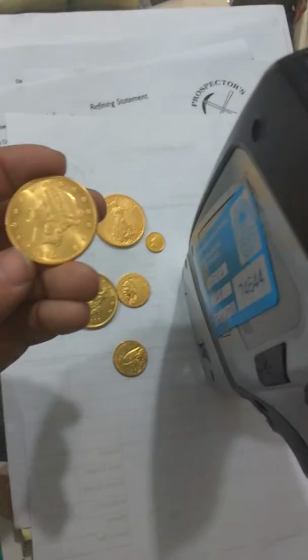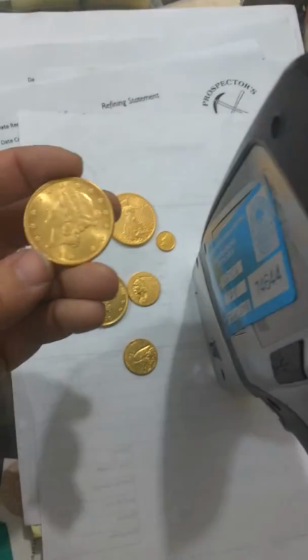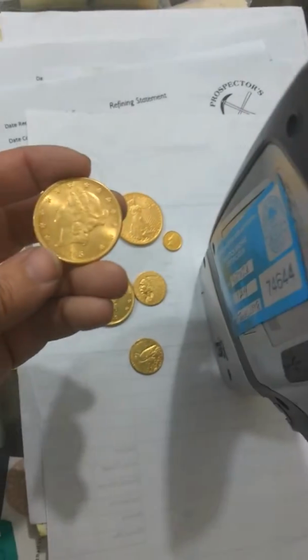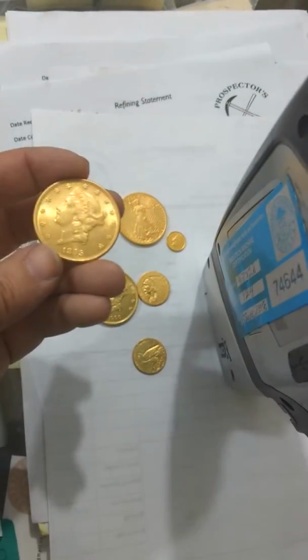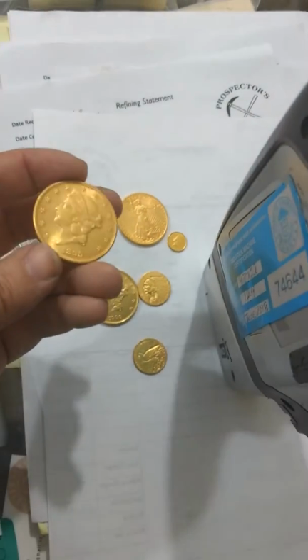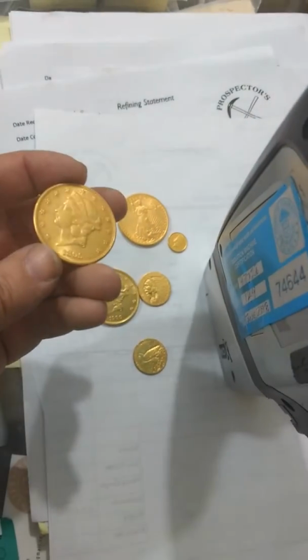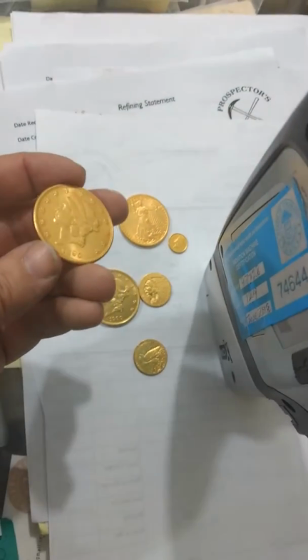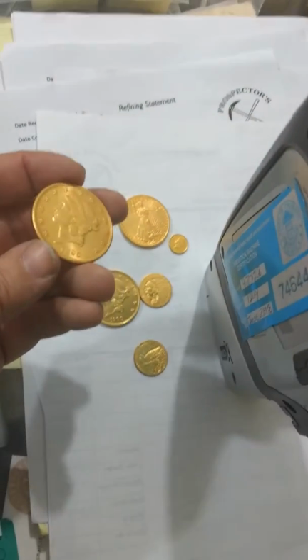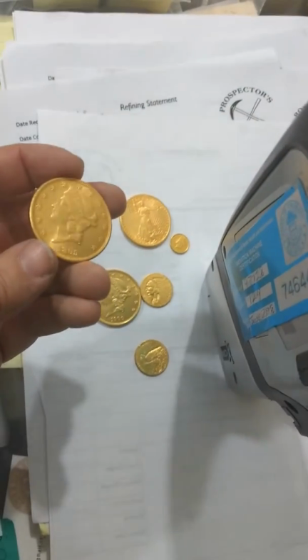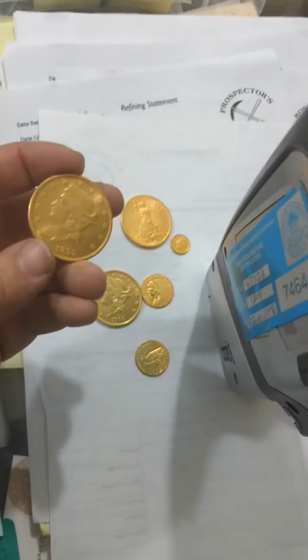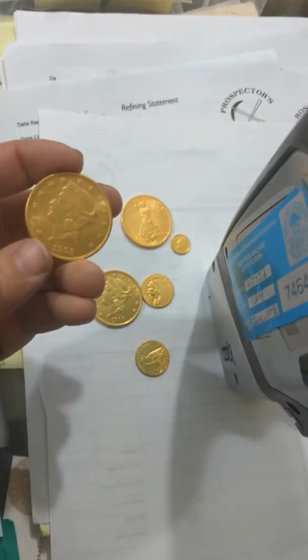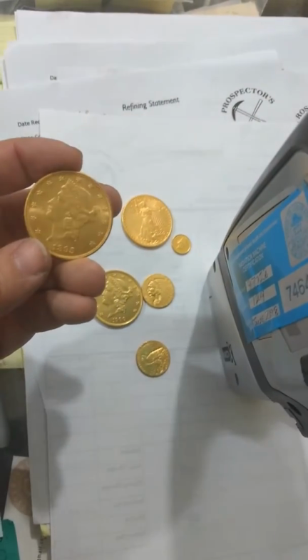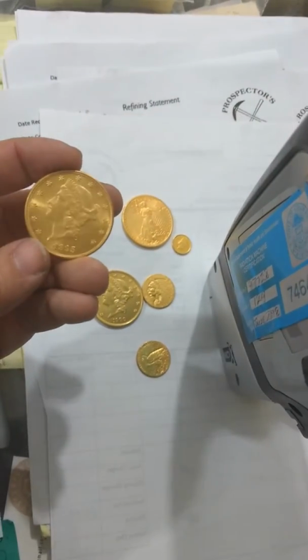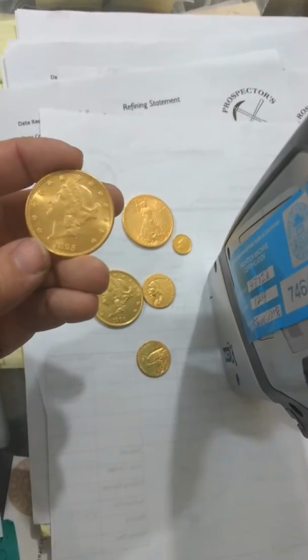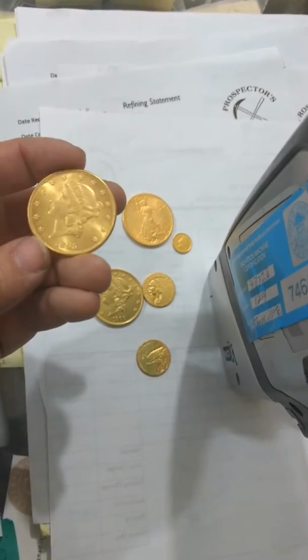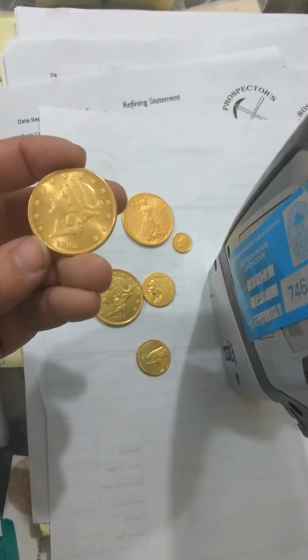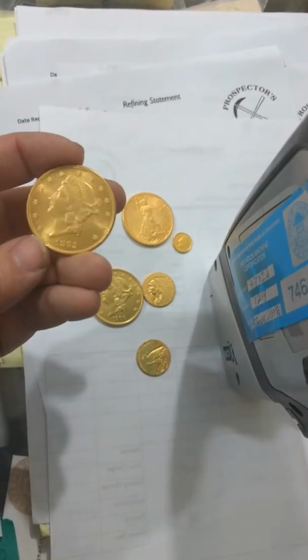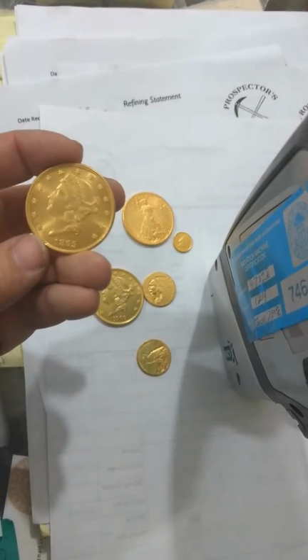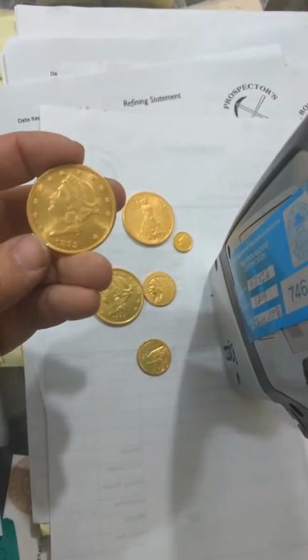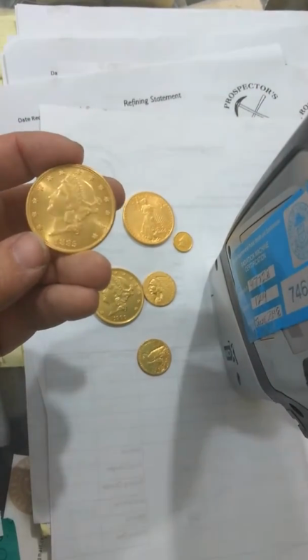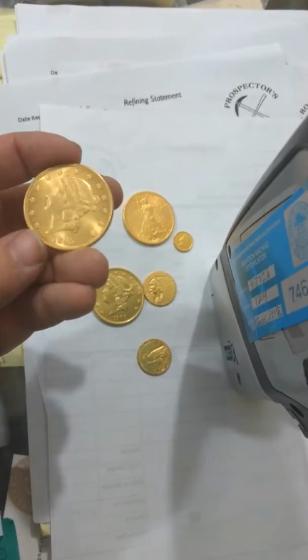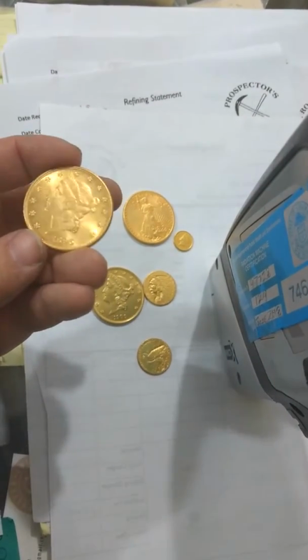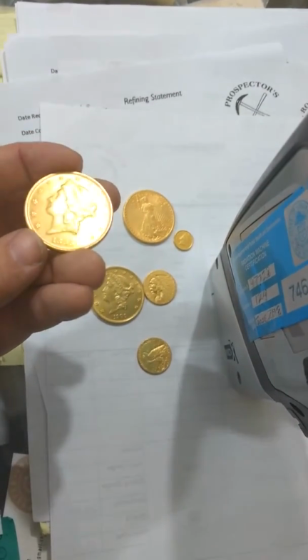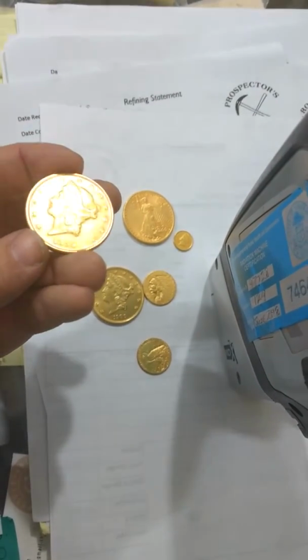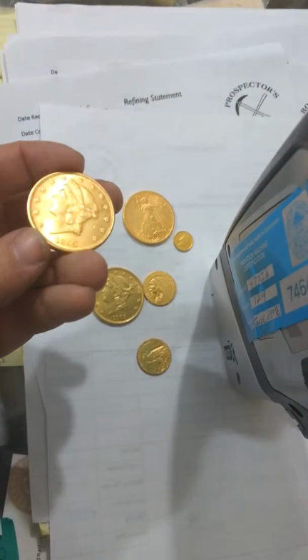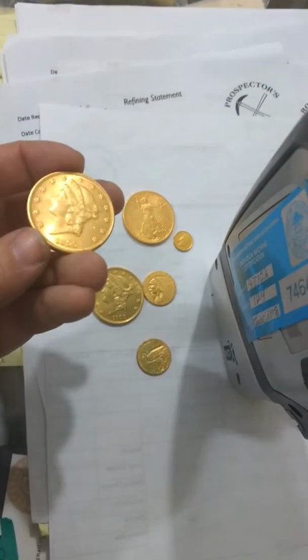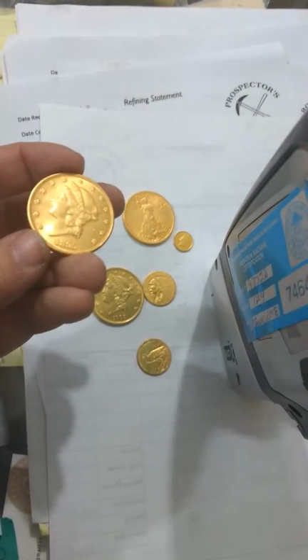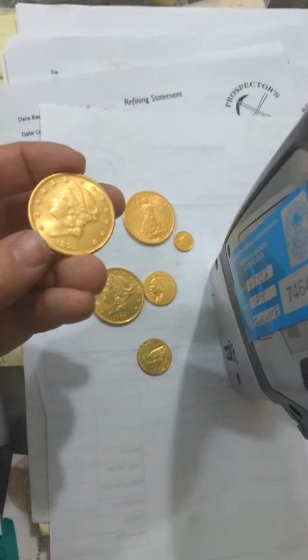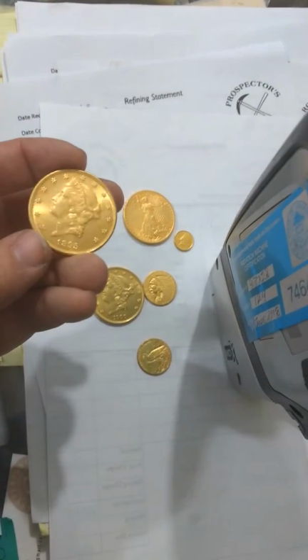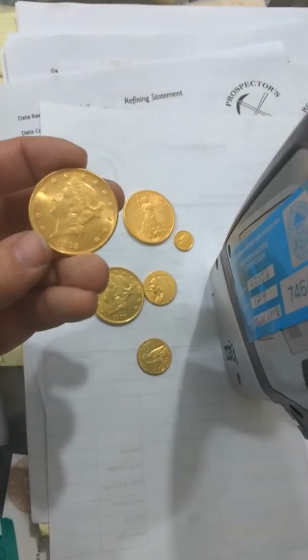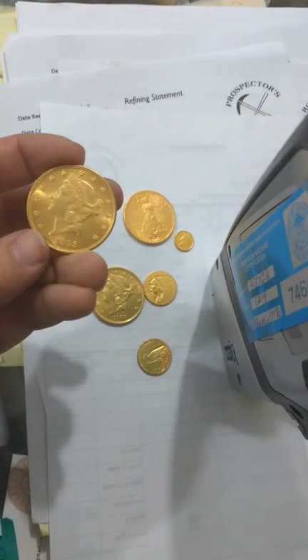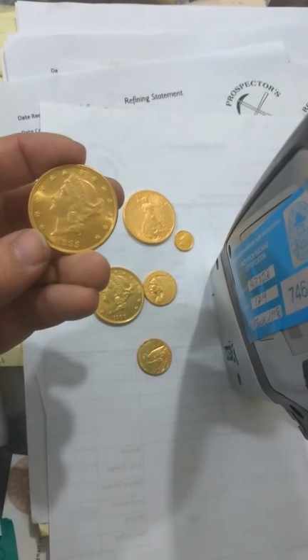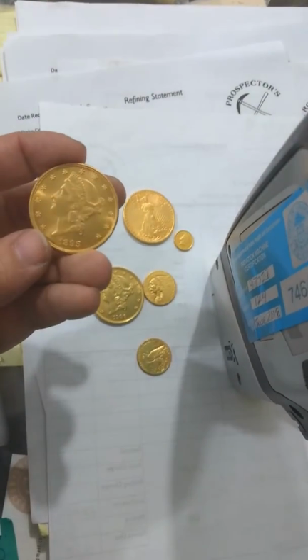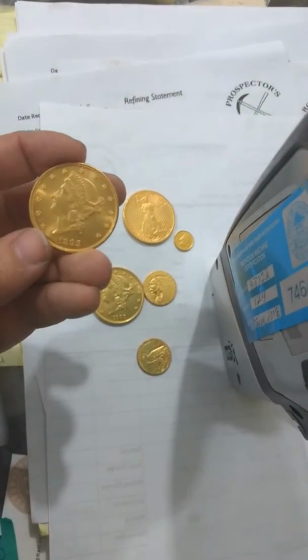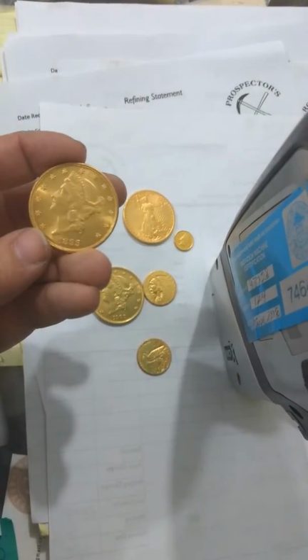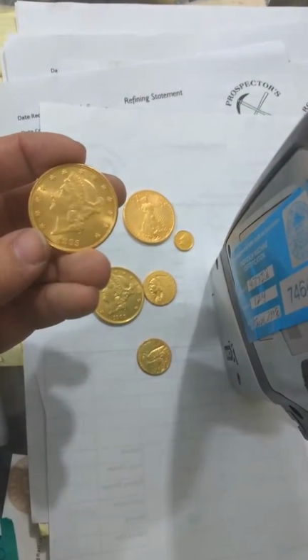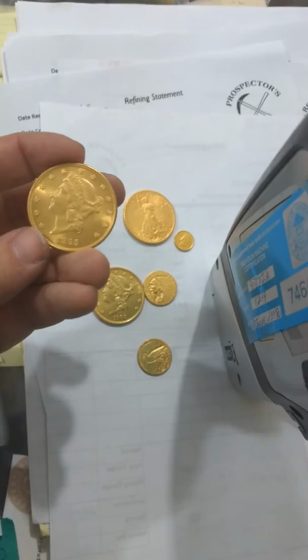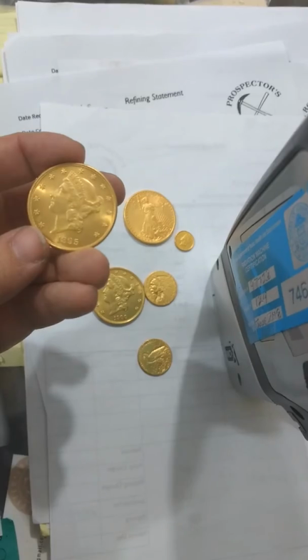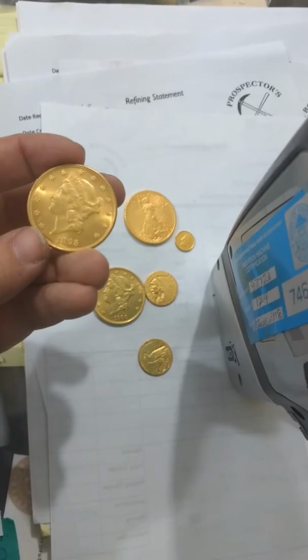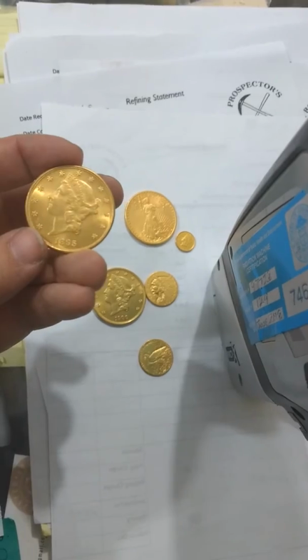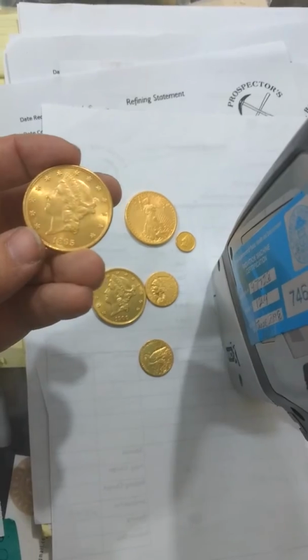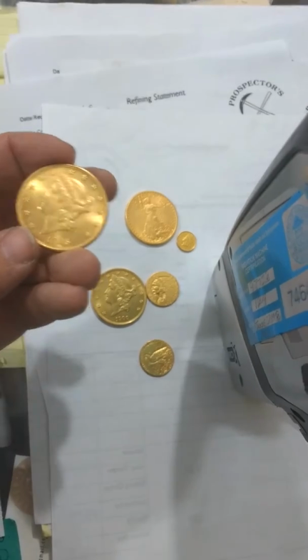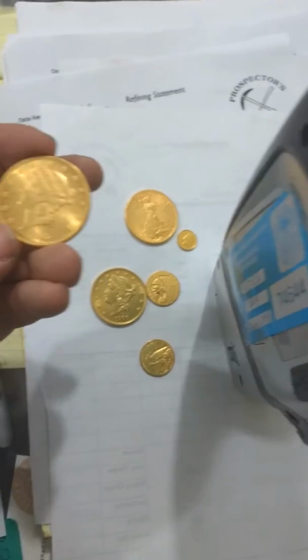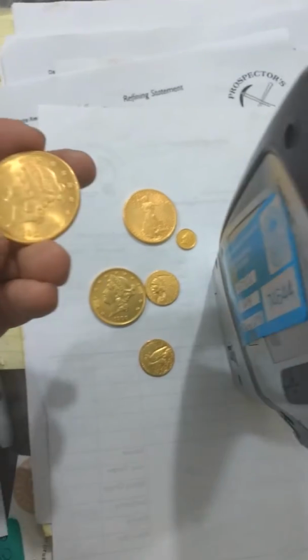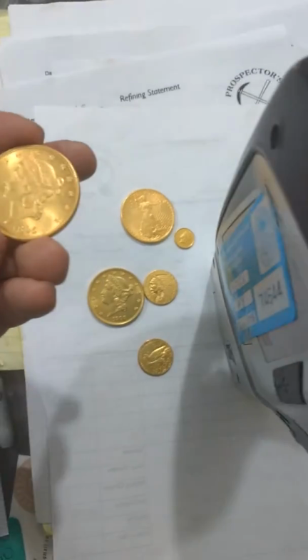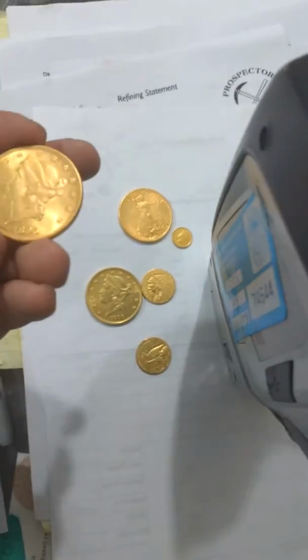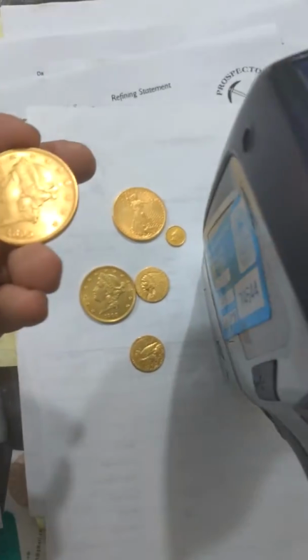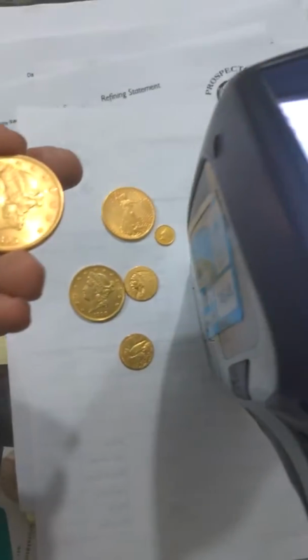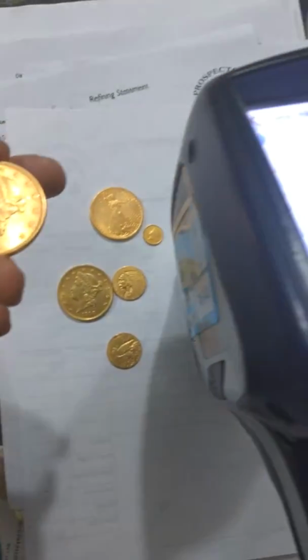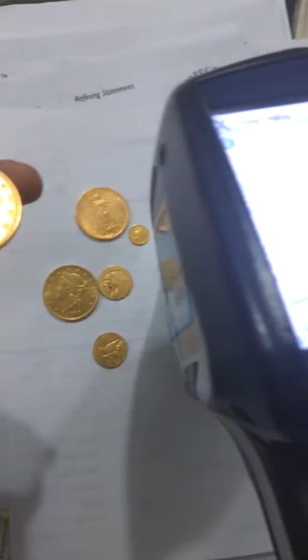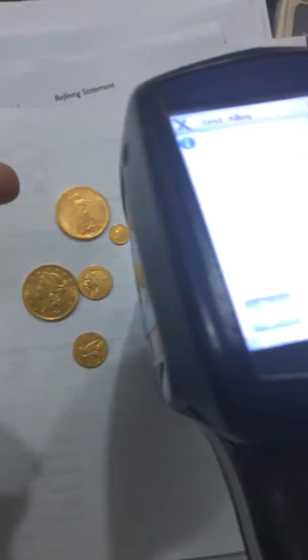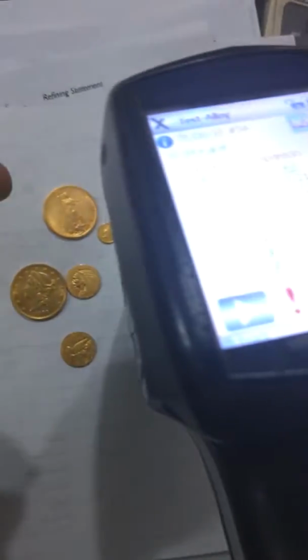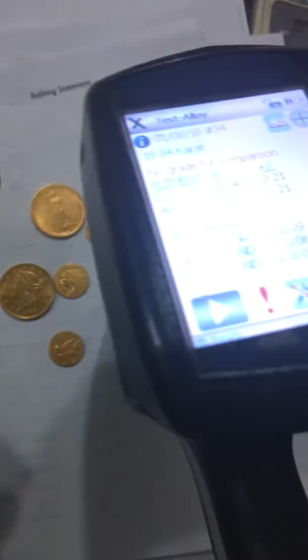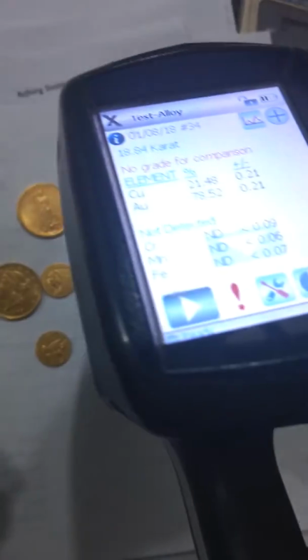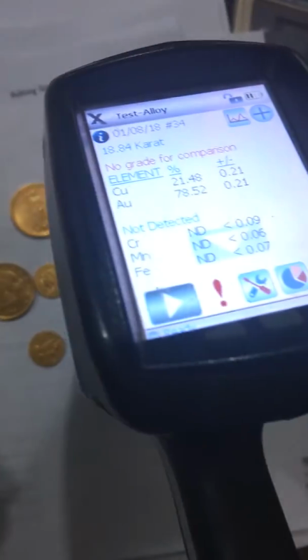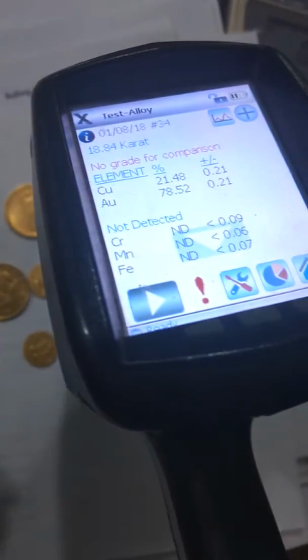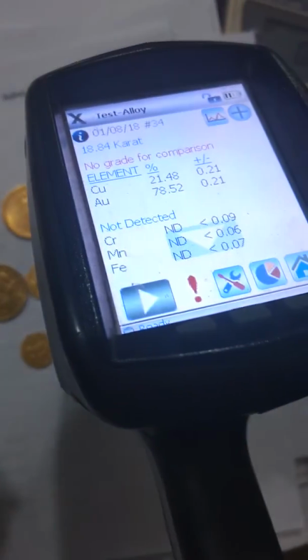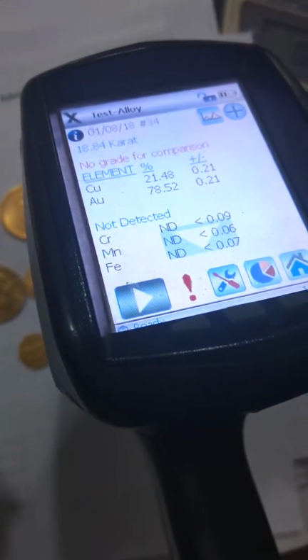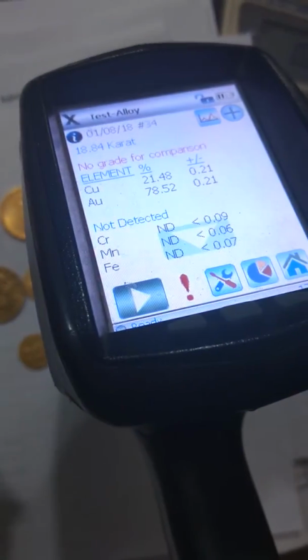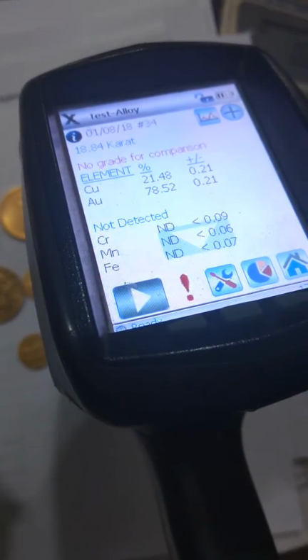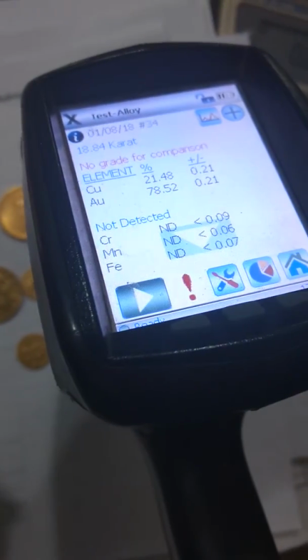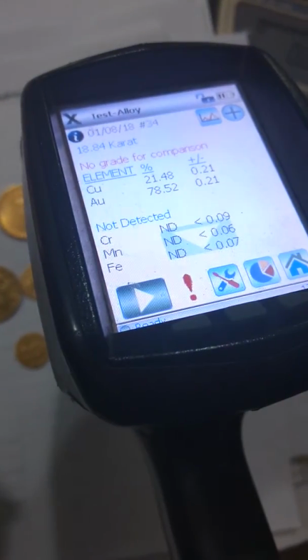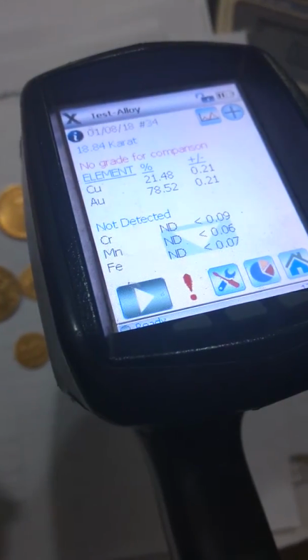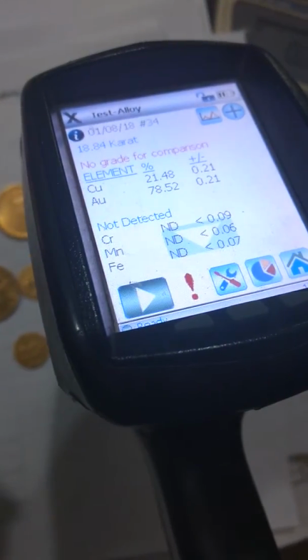These we just picked up at the Florida show in January of 2018. These are all counterfeit gold coins.